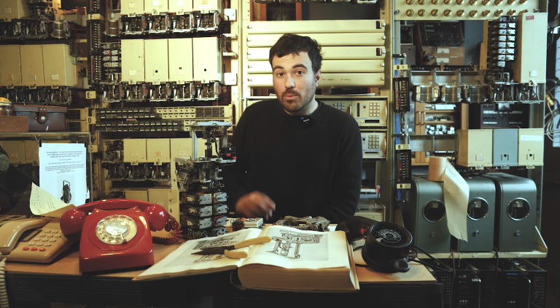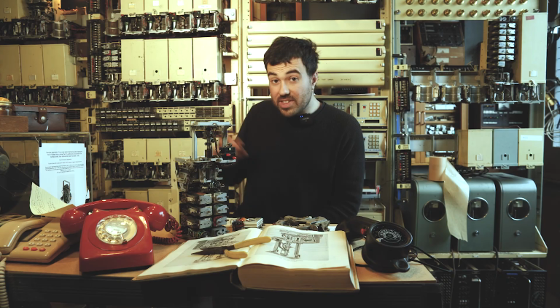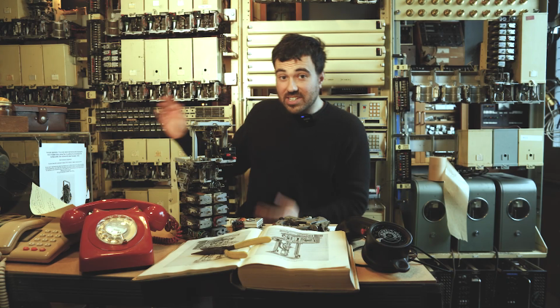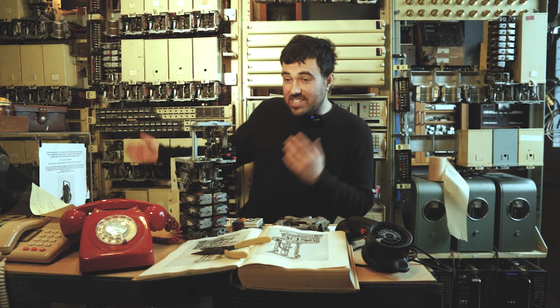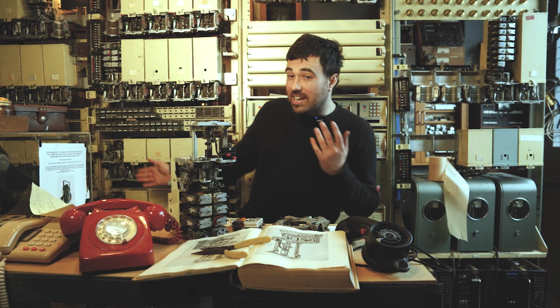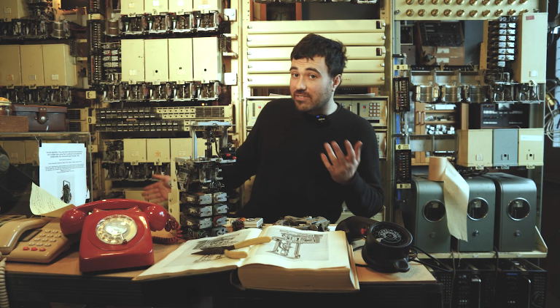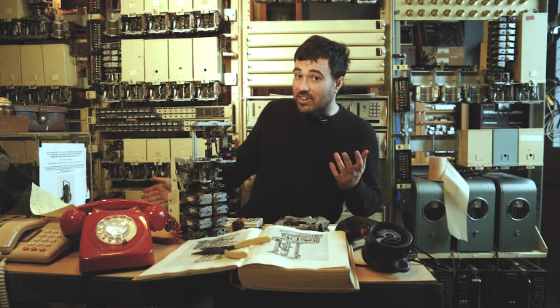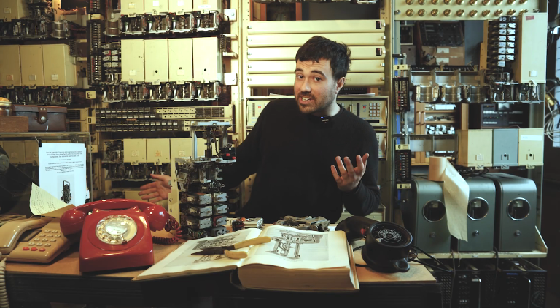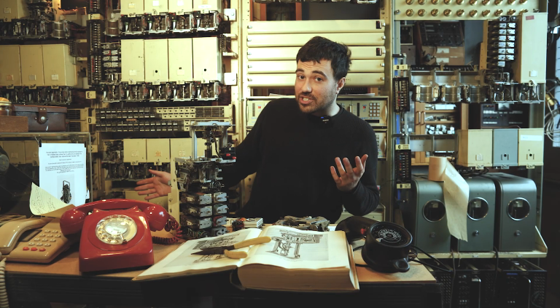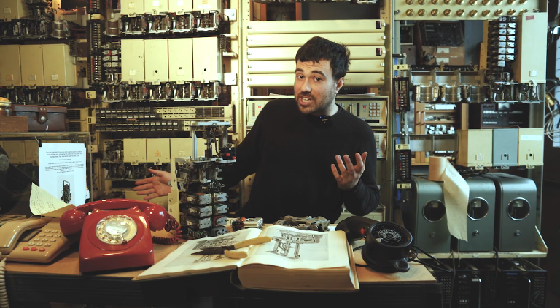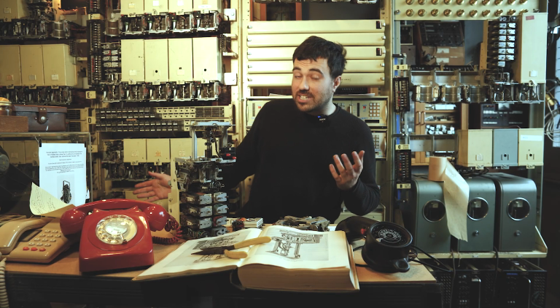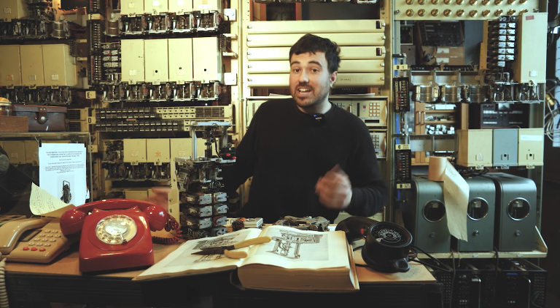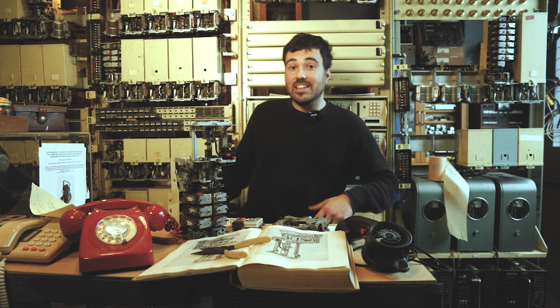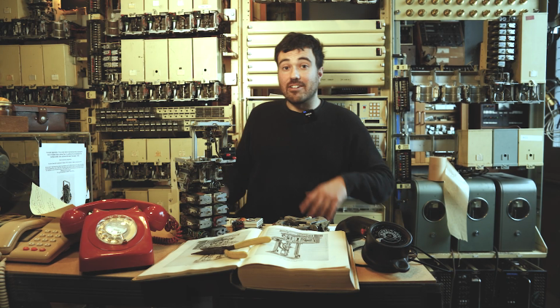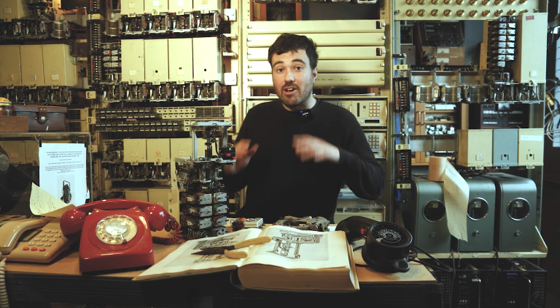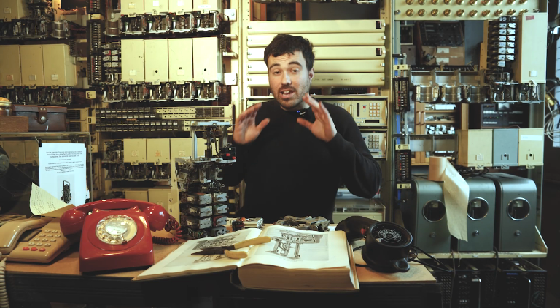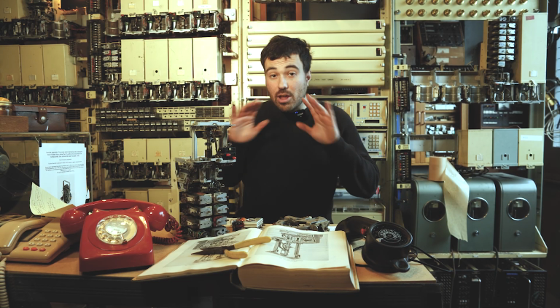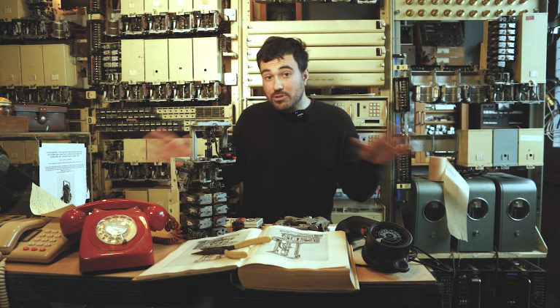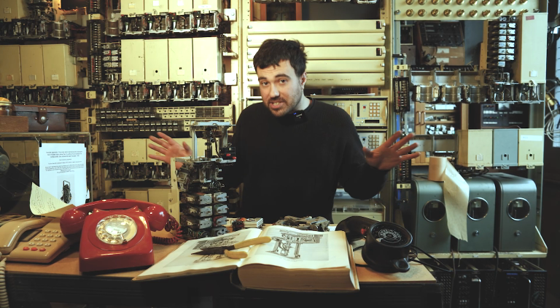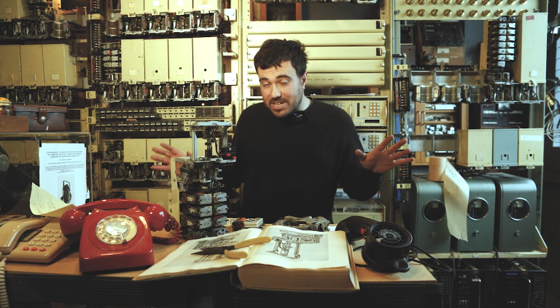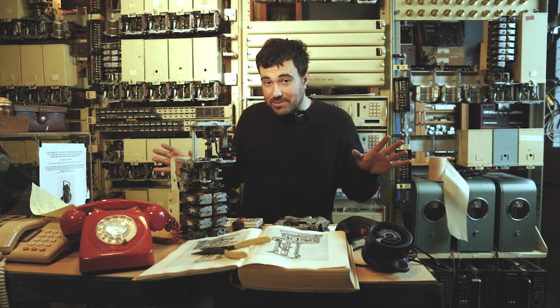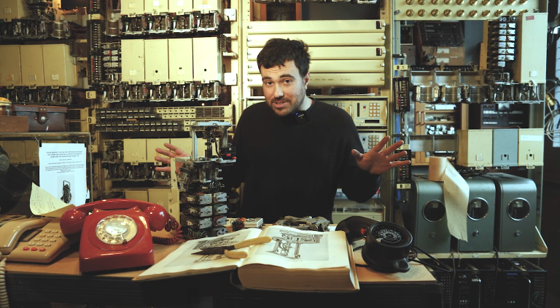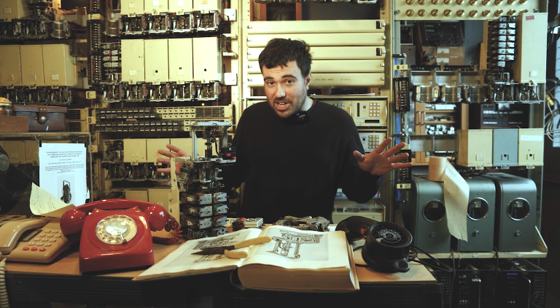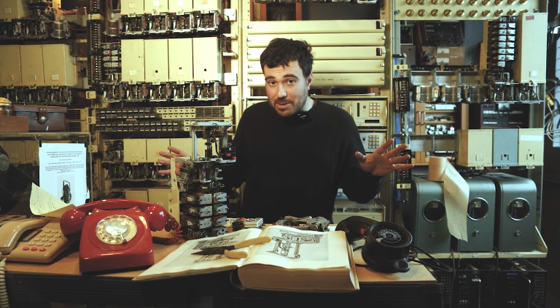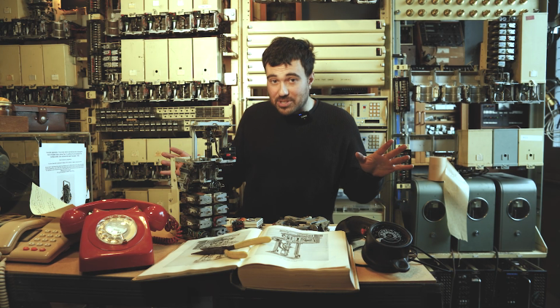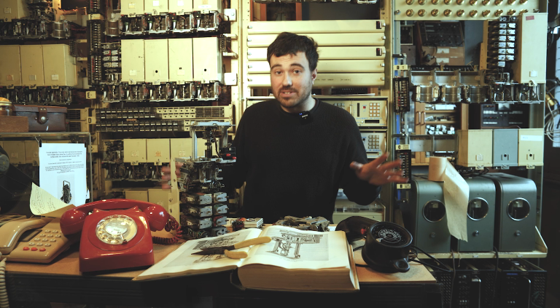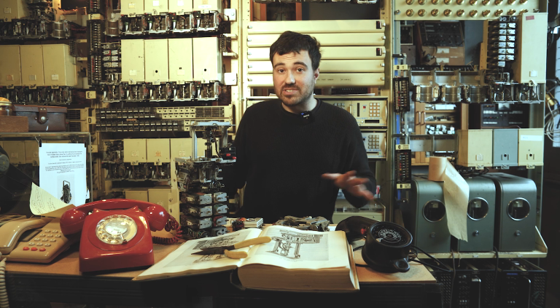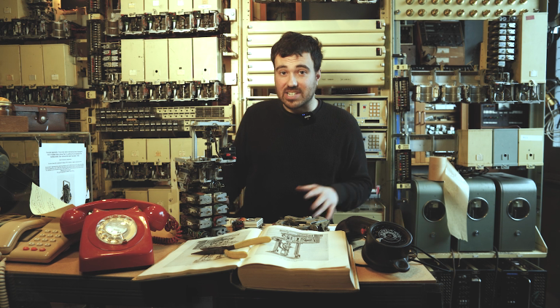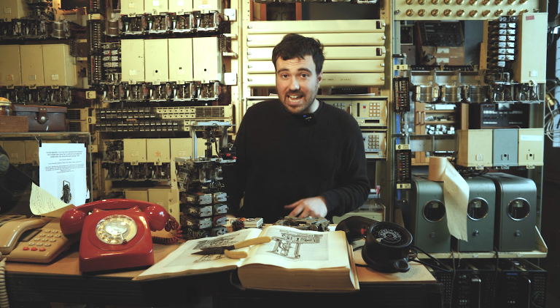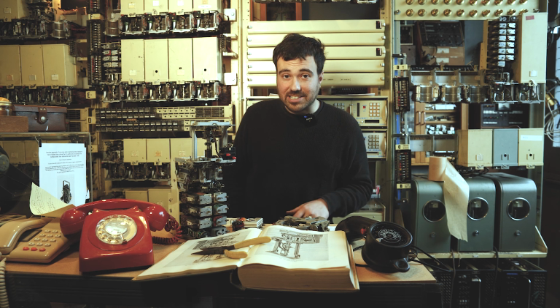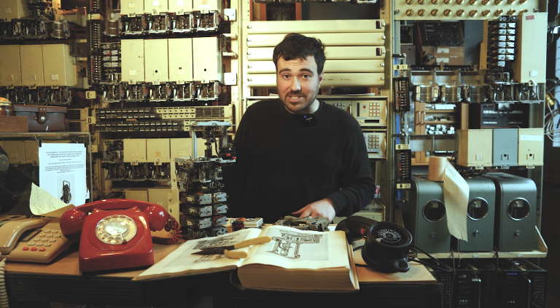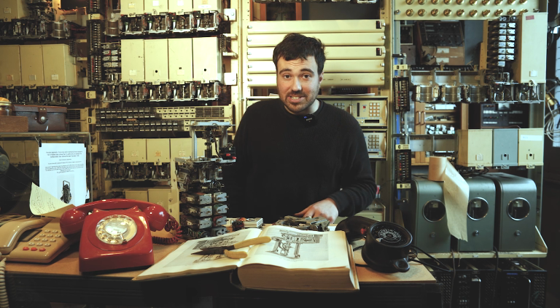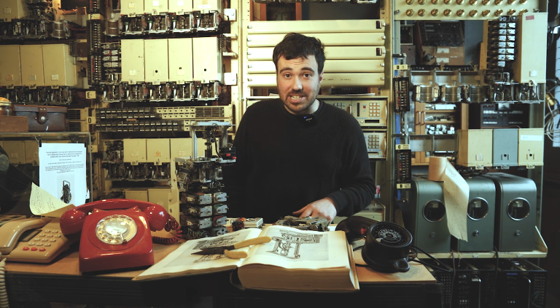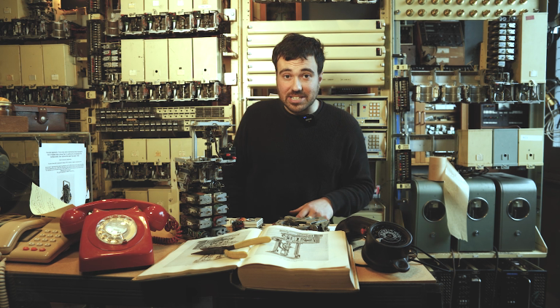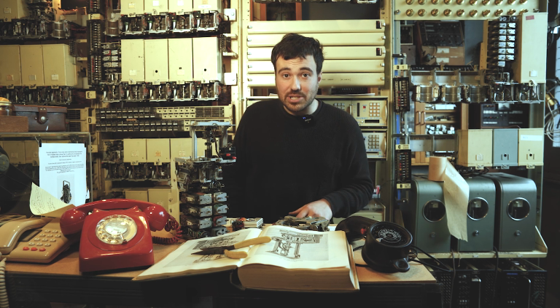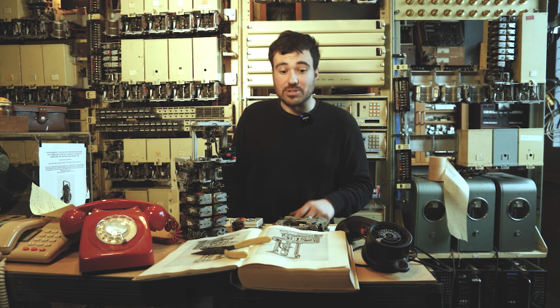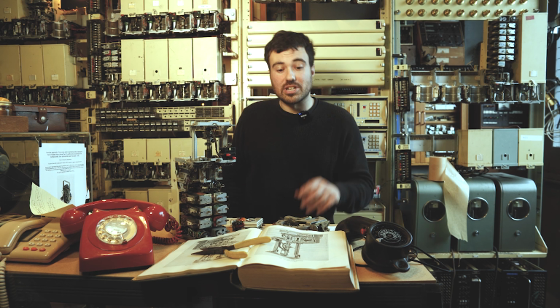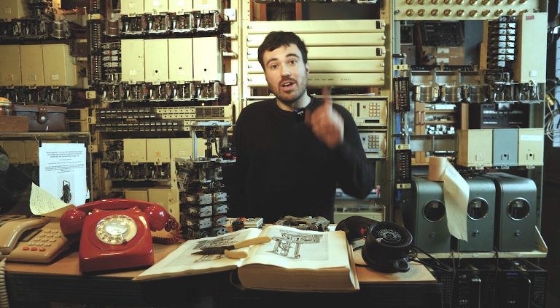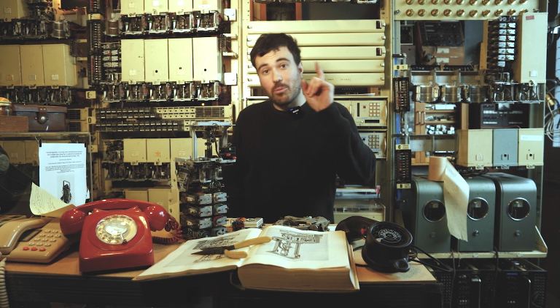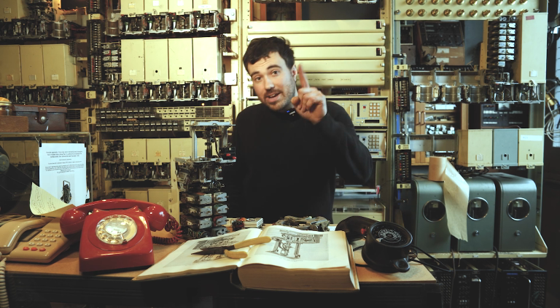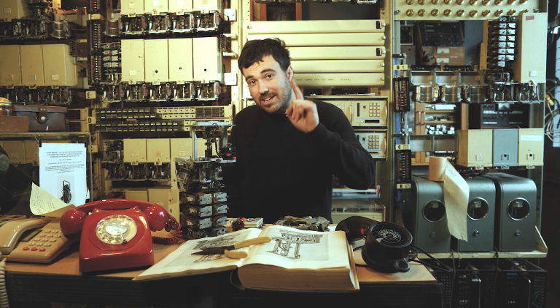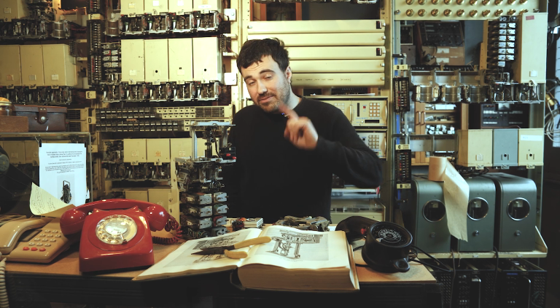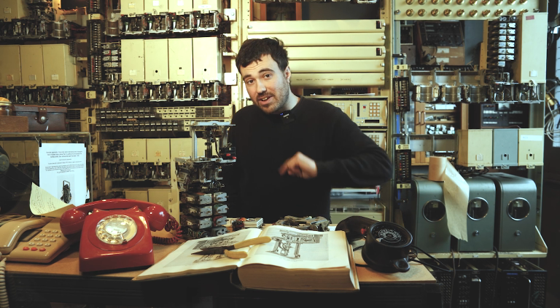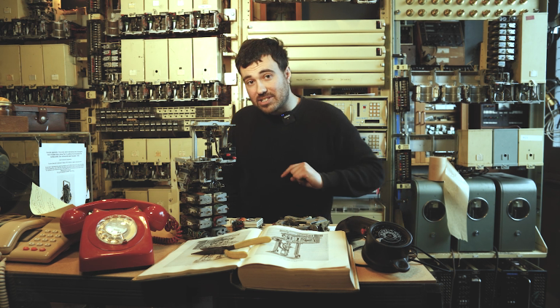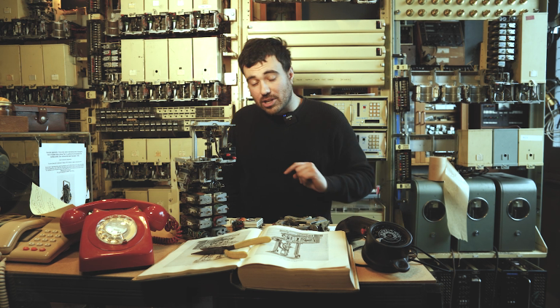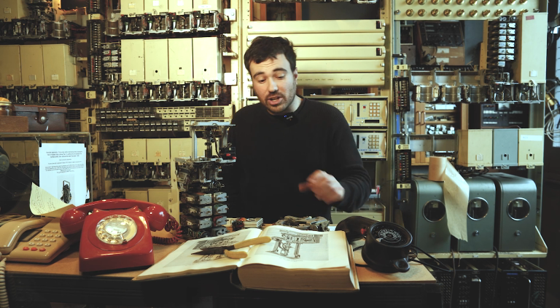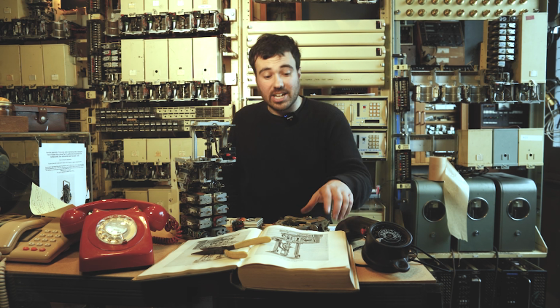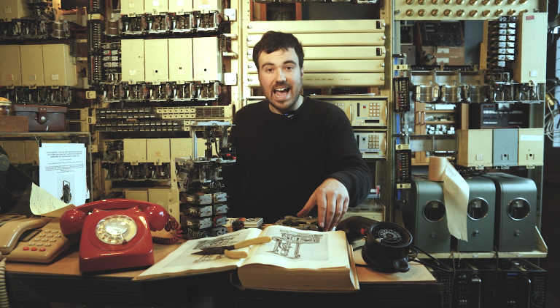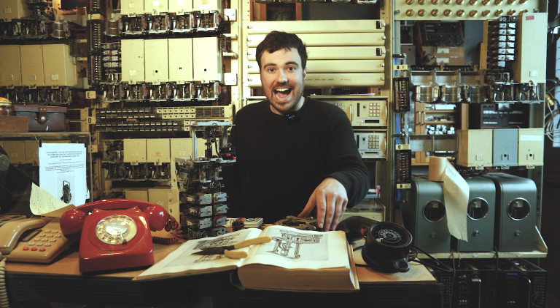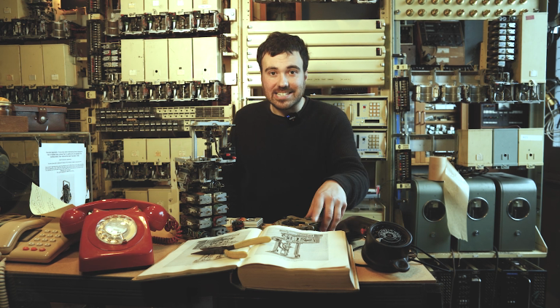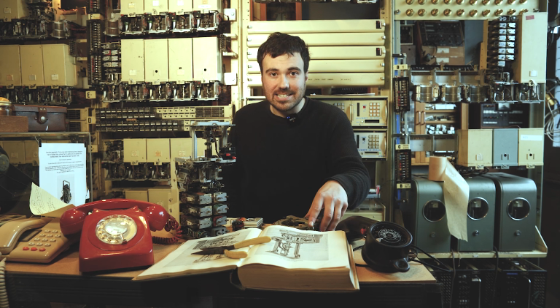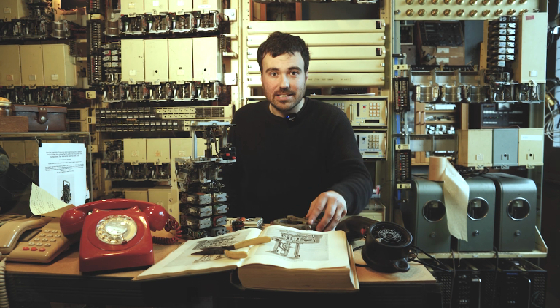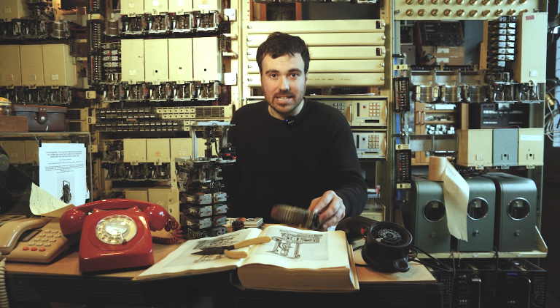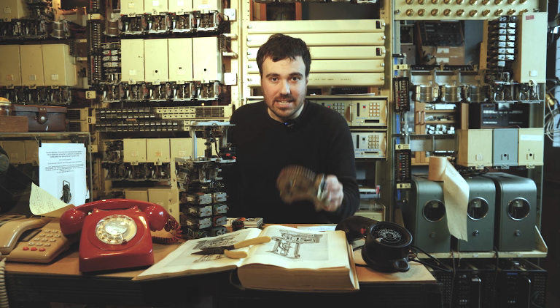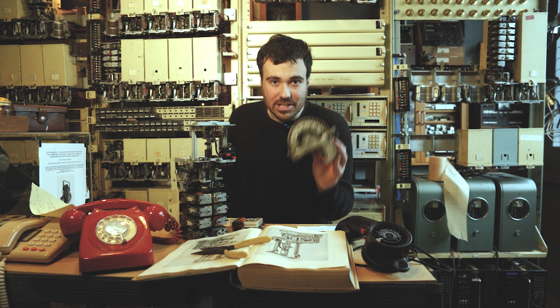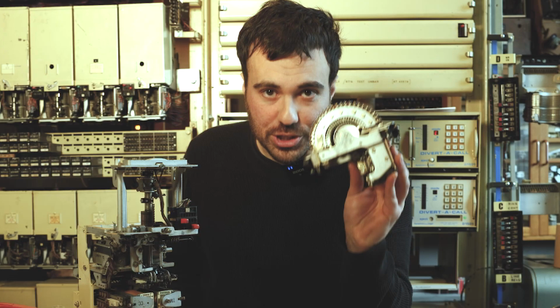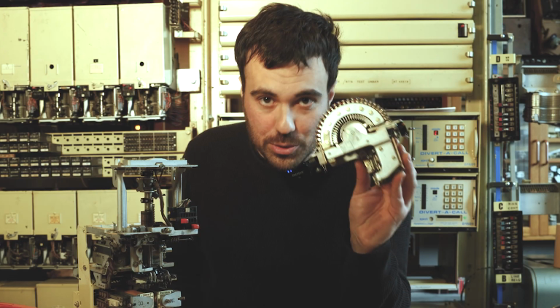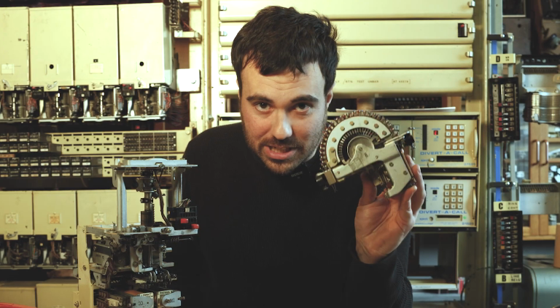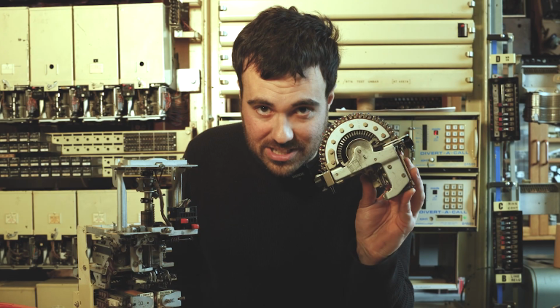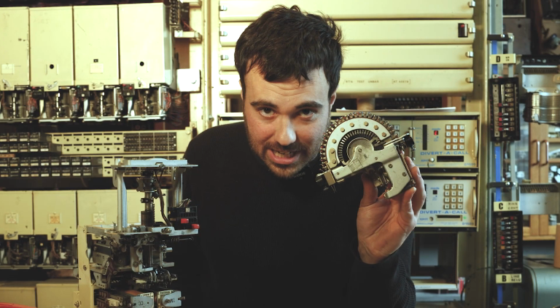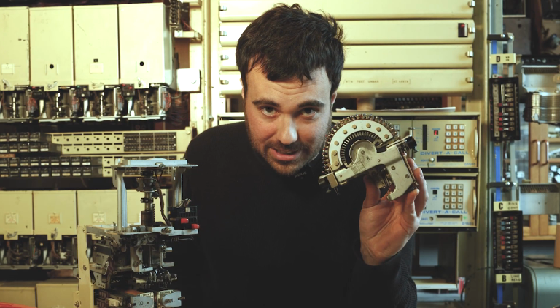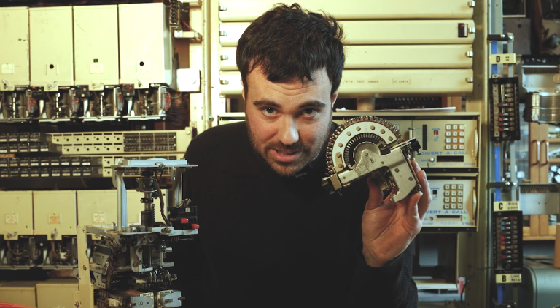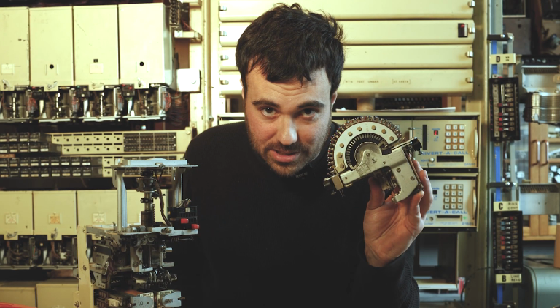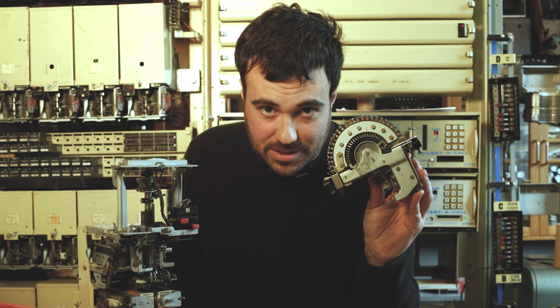Within the telephone exchange there are loads of different types of selectors that are used. We're going to first look at the uniselectors.